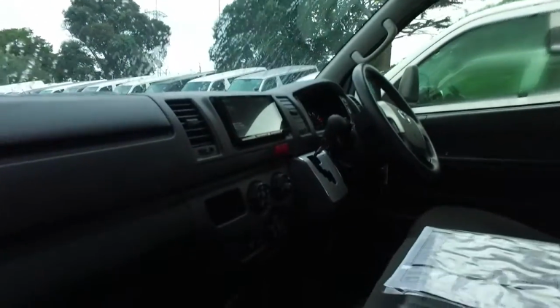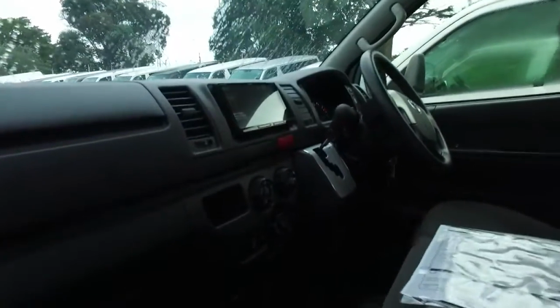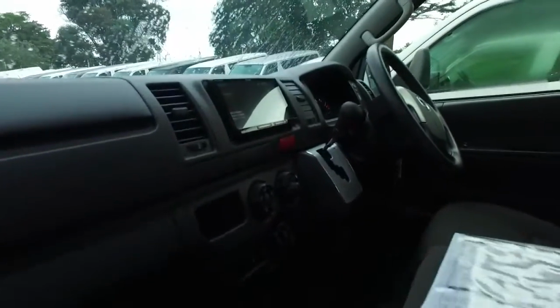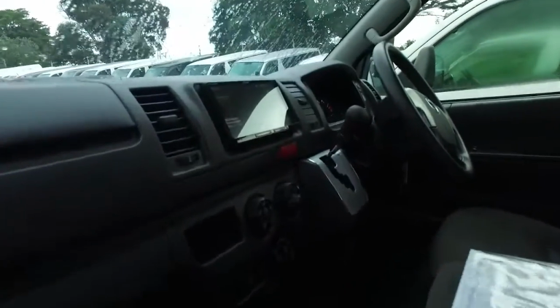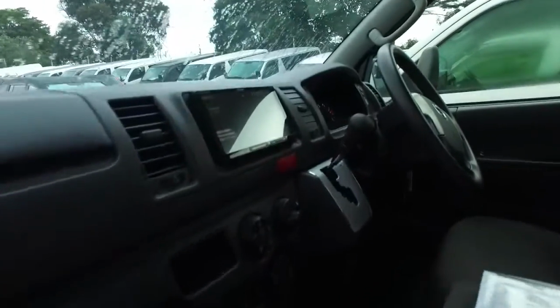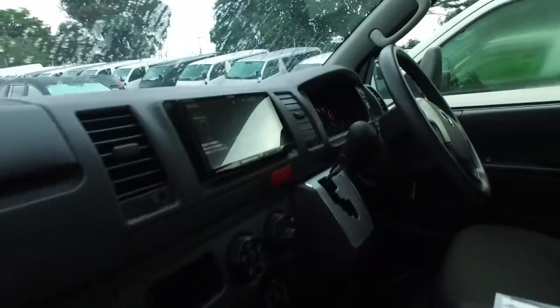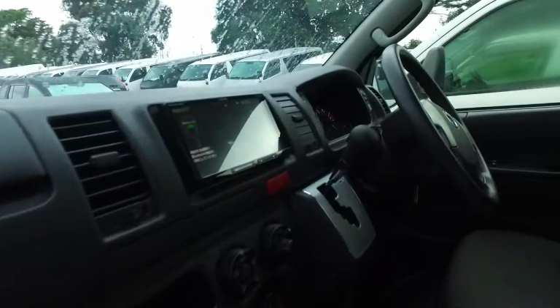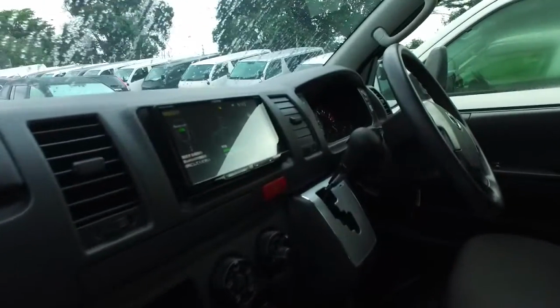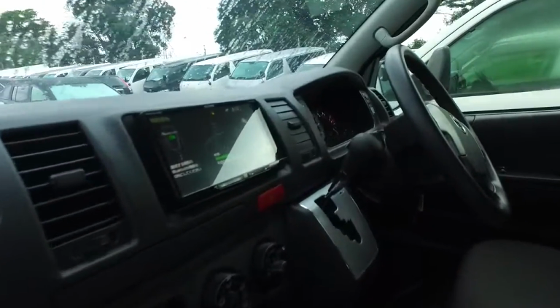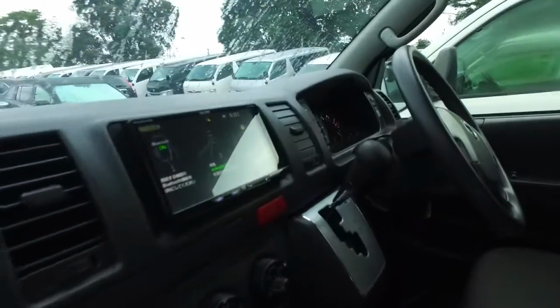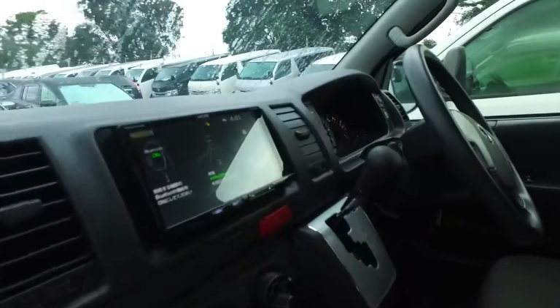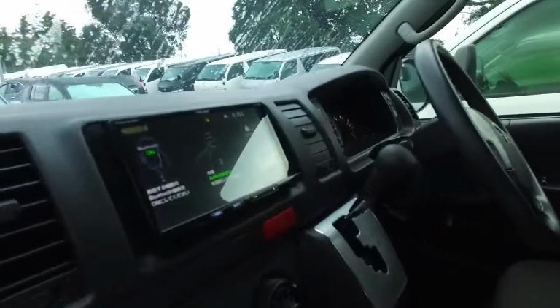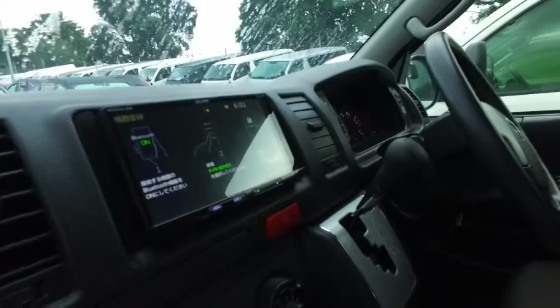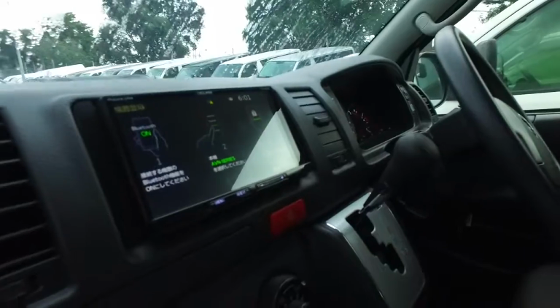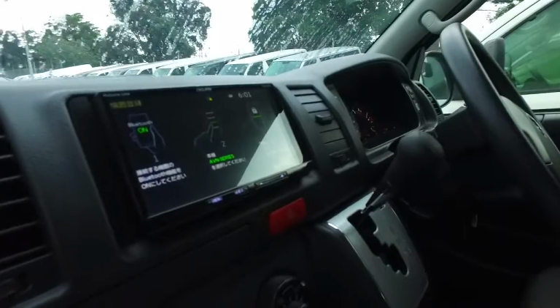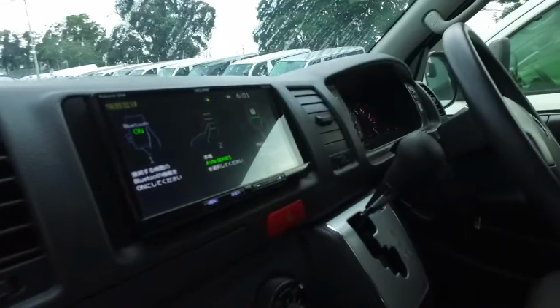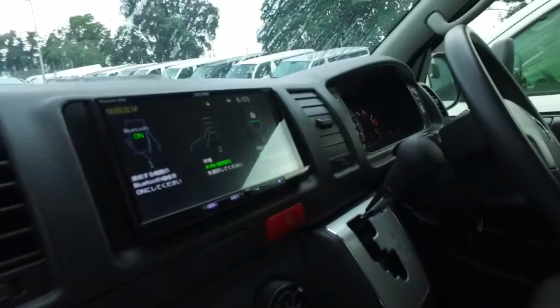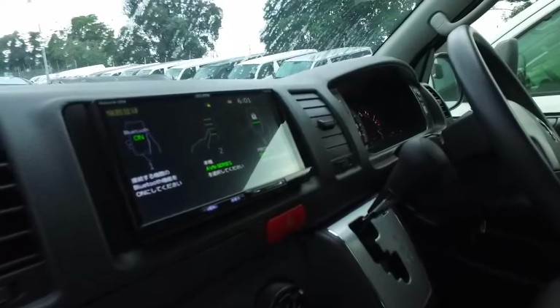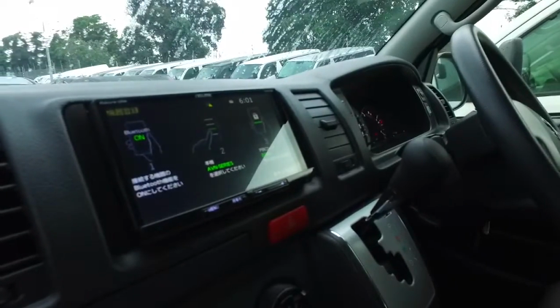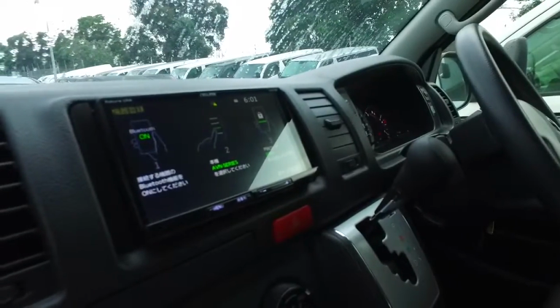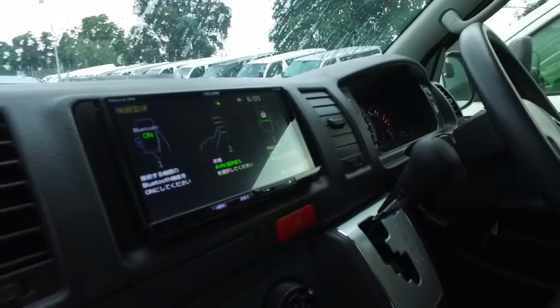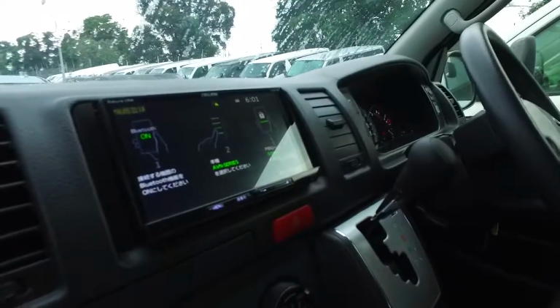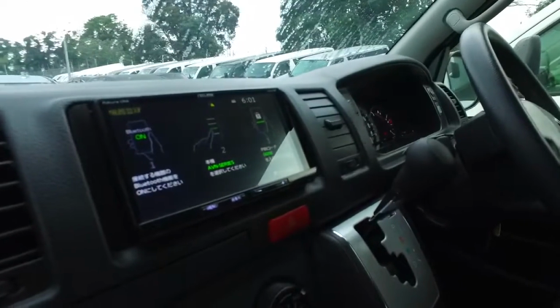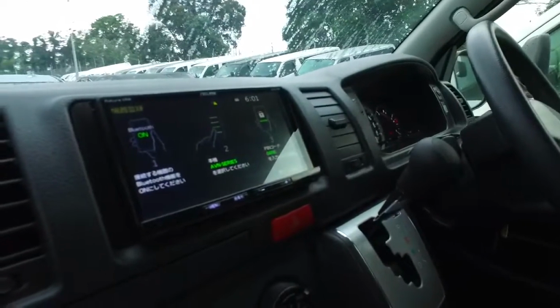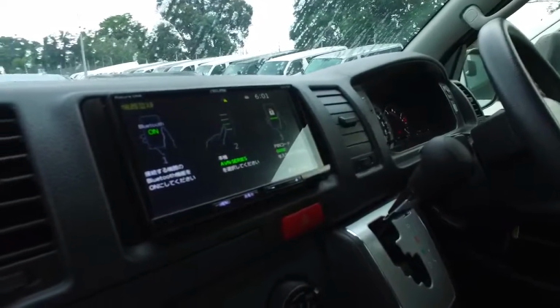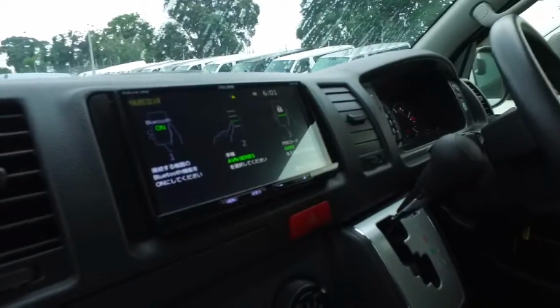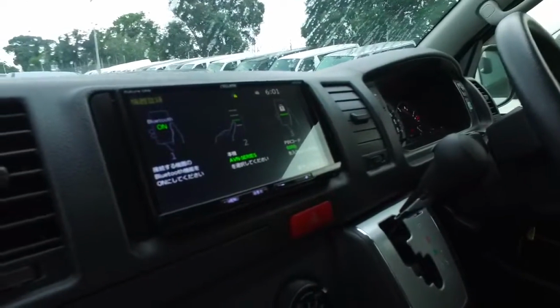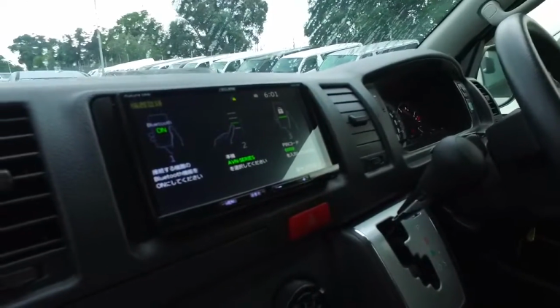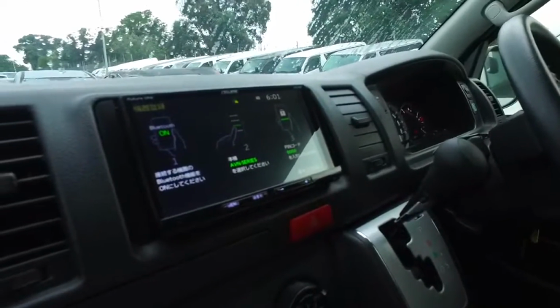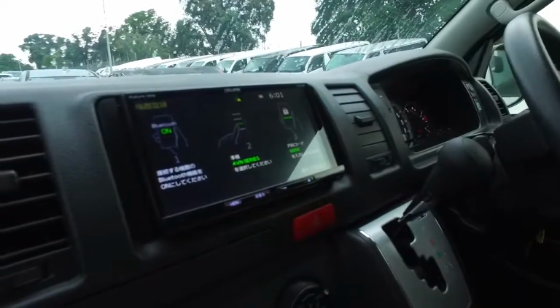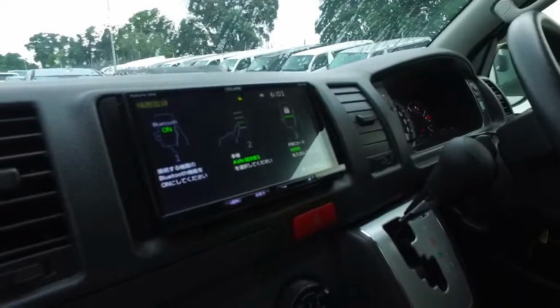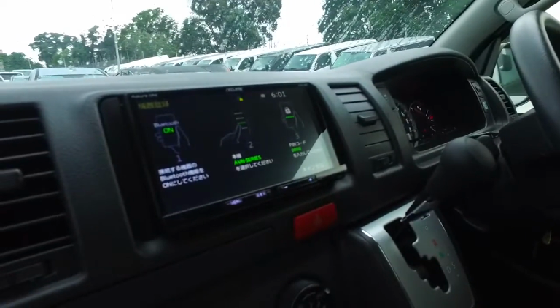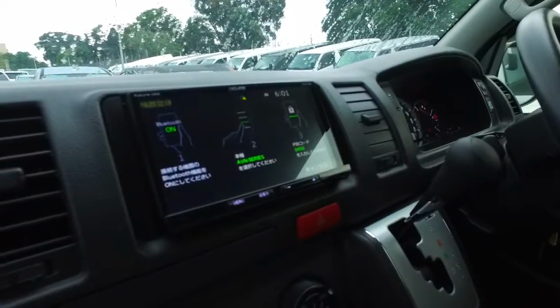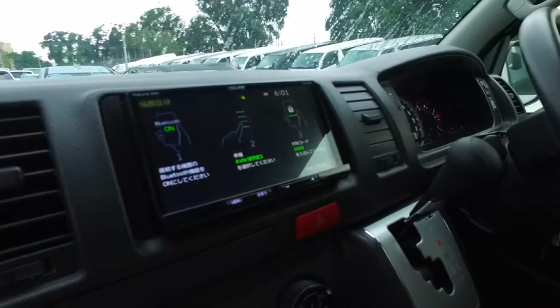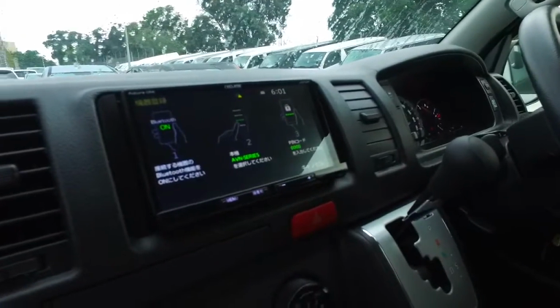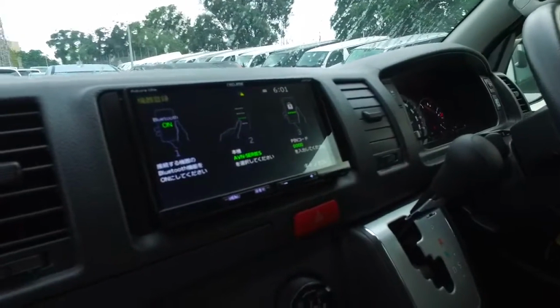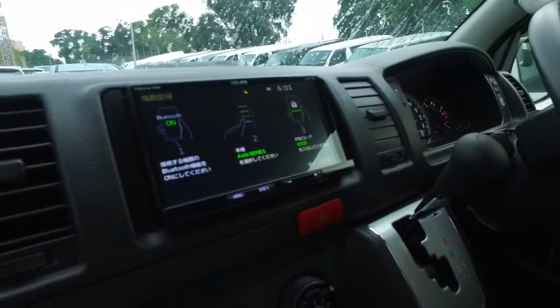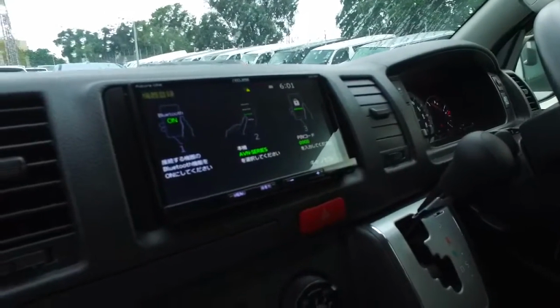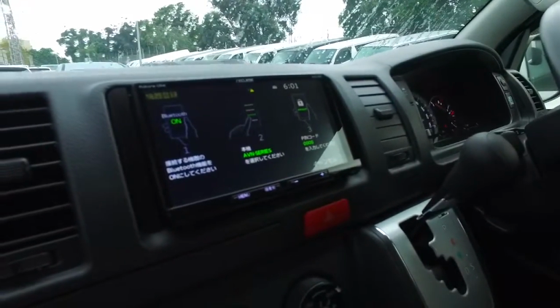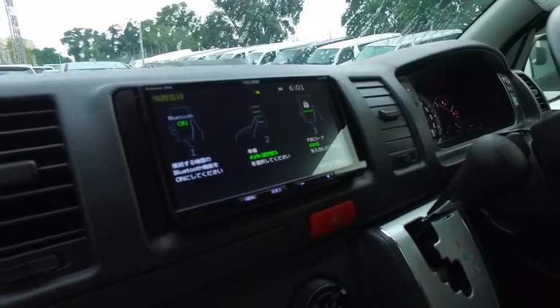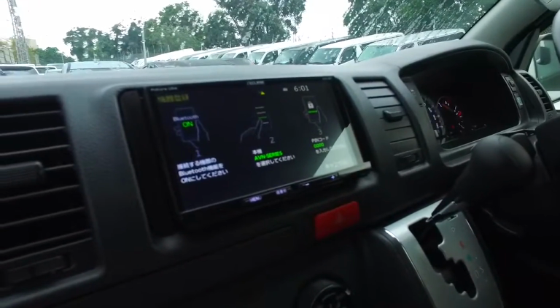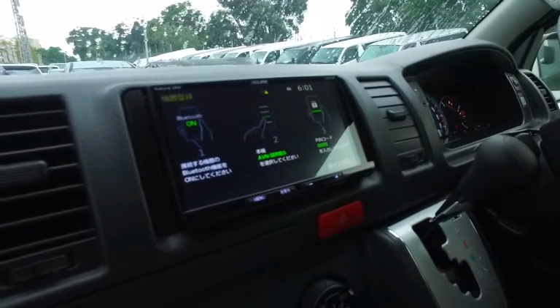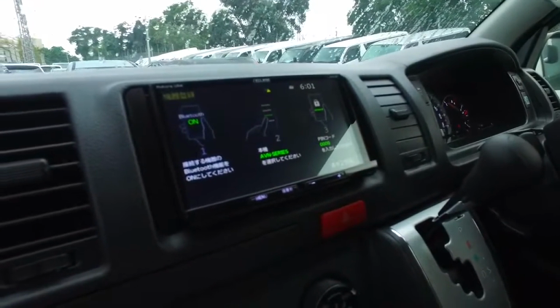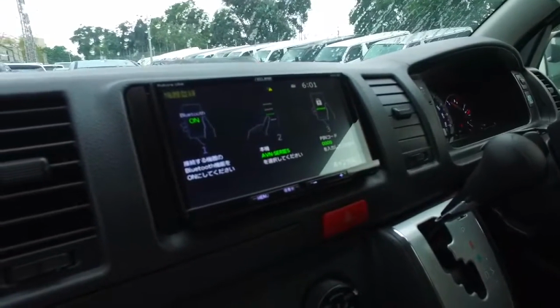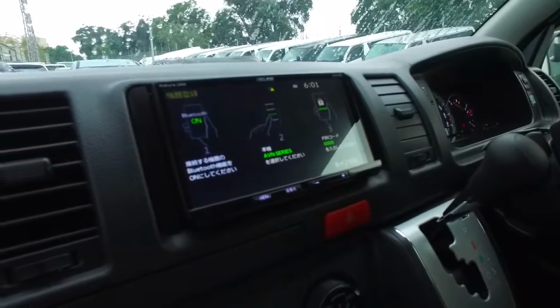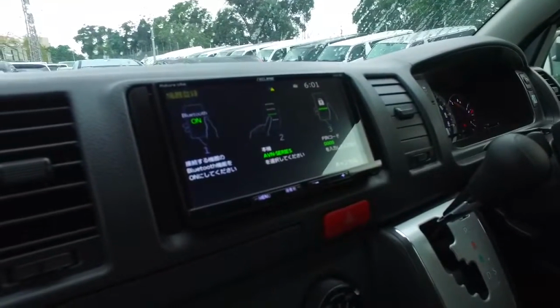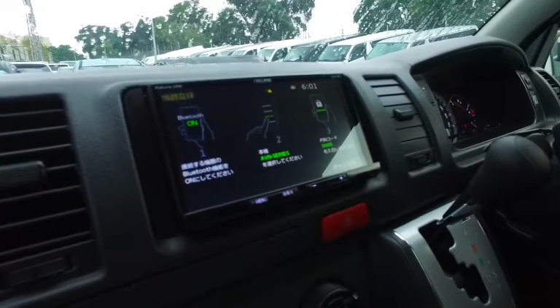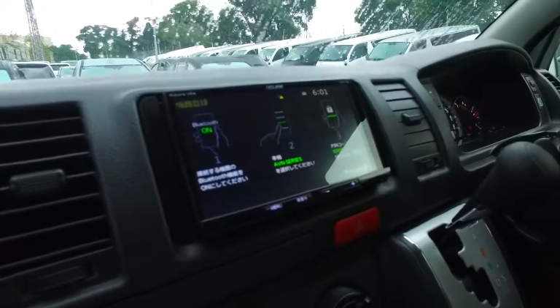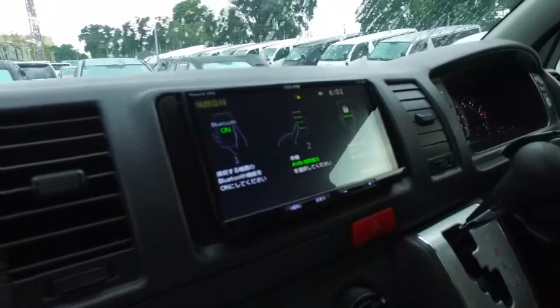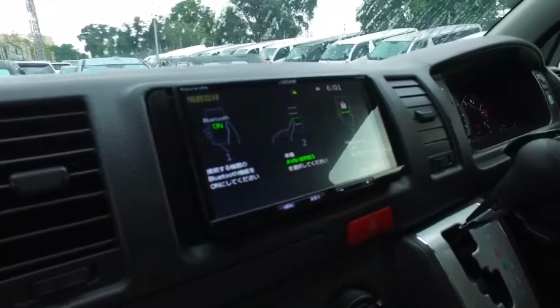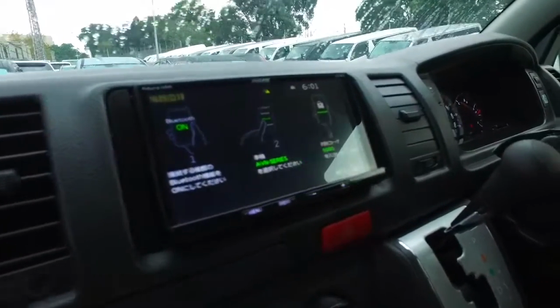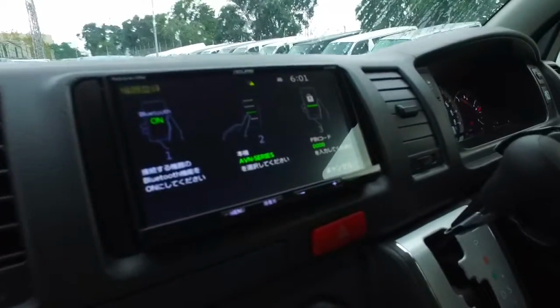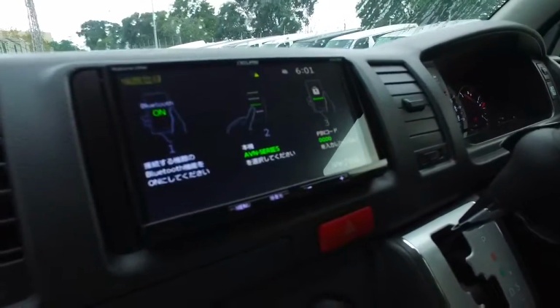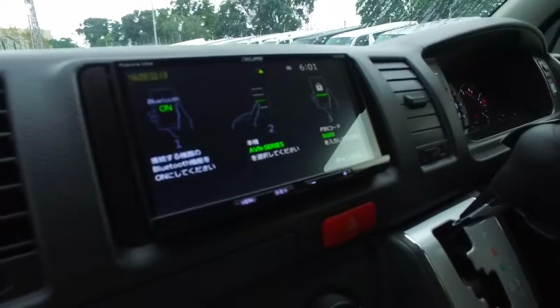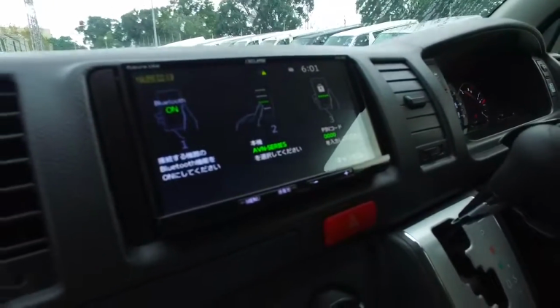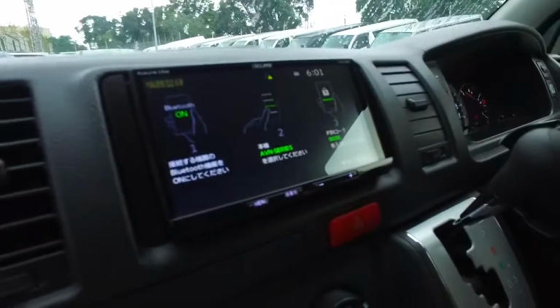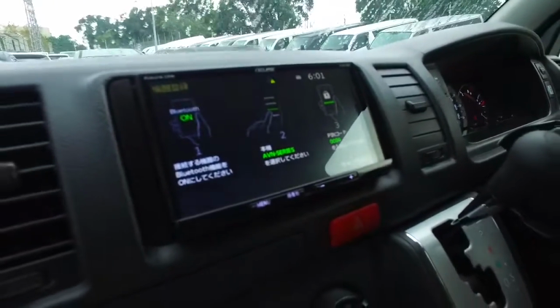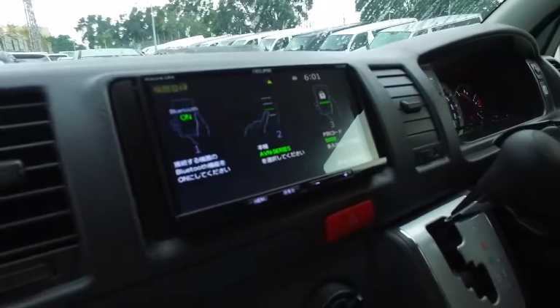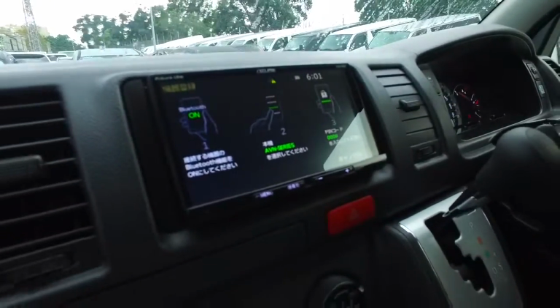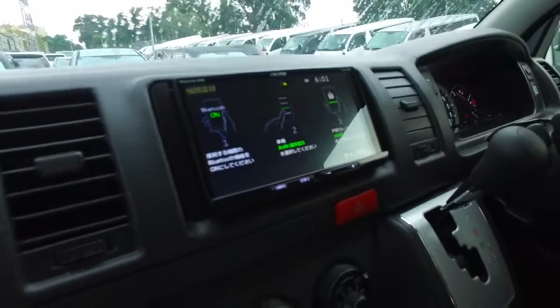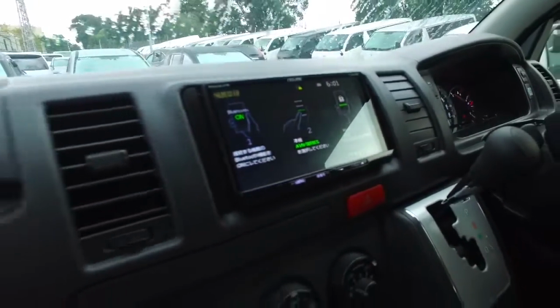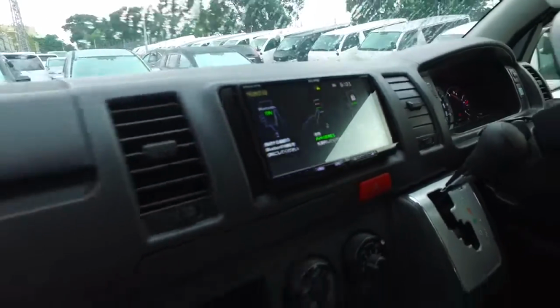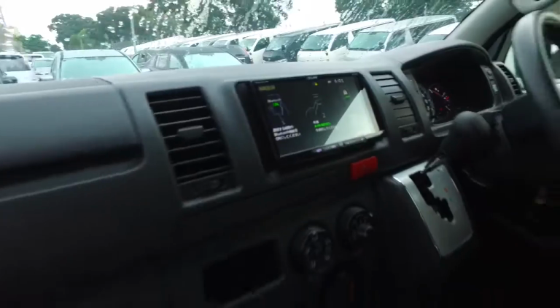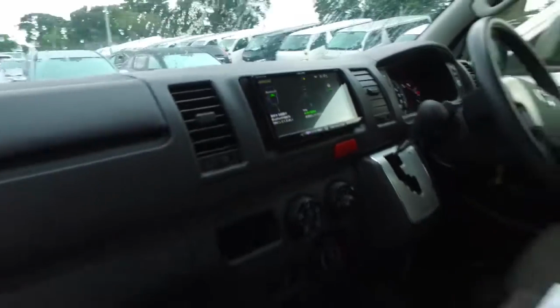This one here does have a Japanese head unit, but because it's a very late model it does have Bluetooth on it, so quite easy to link up, as you can see.